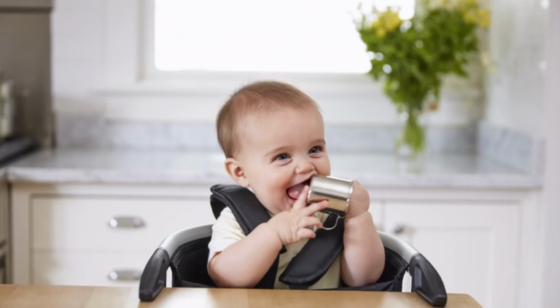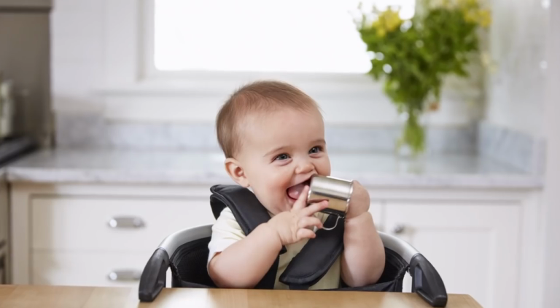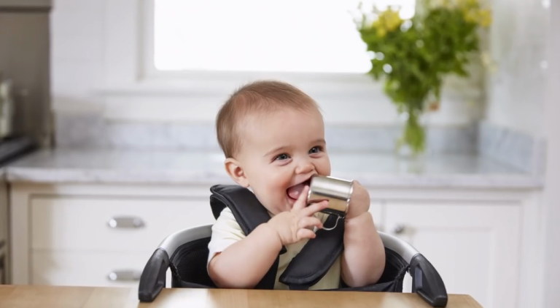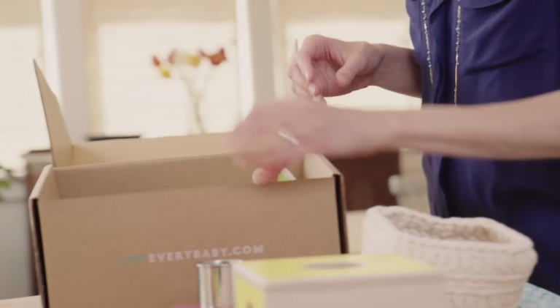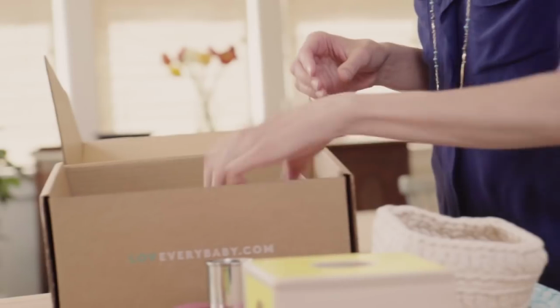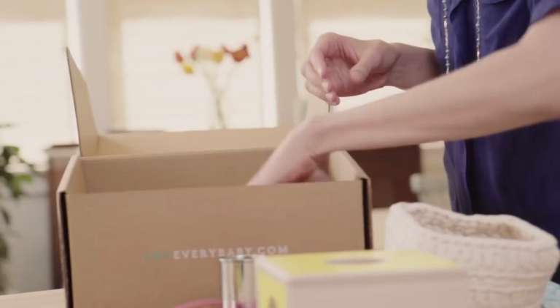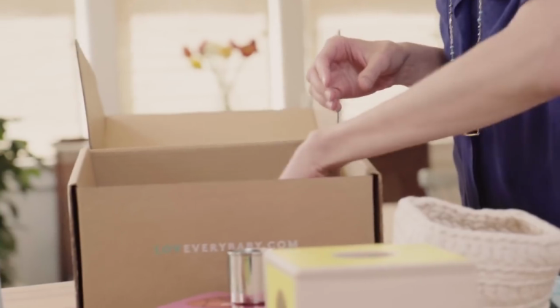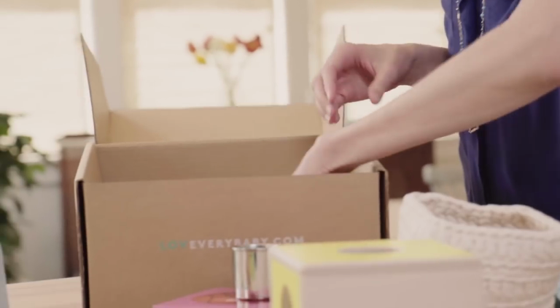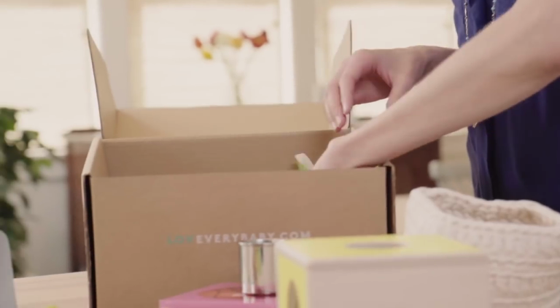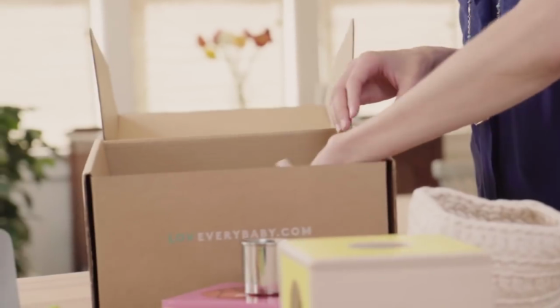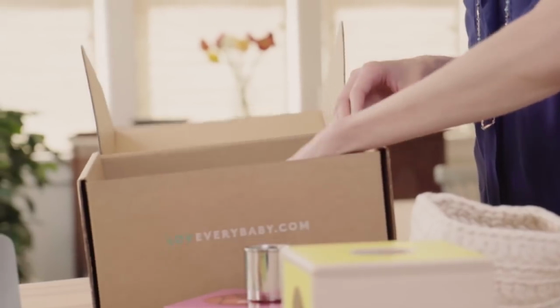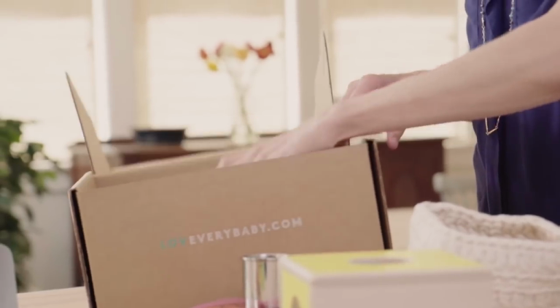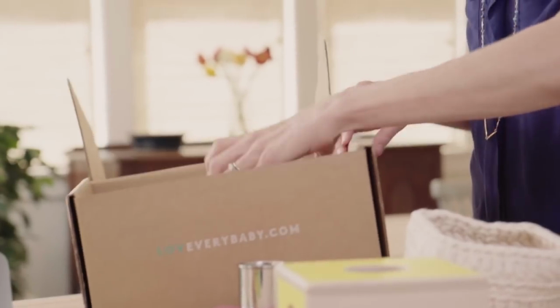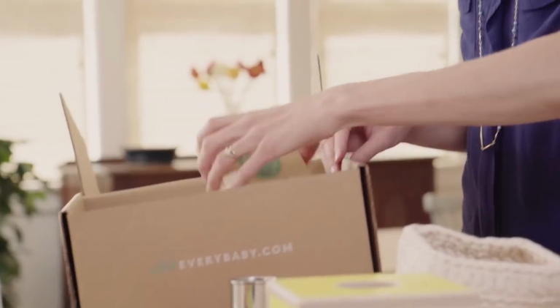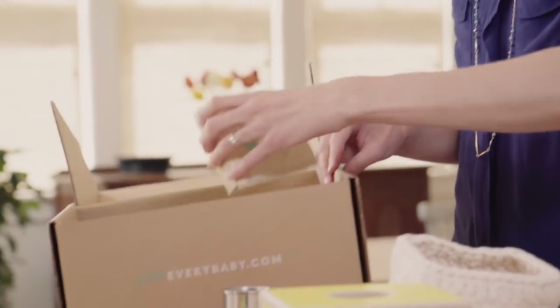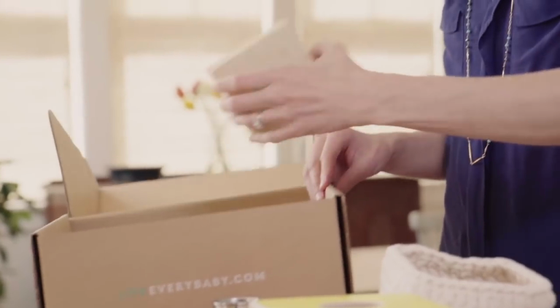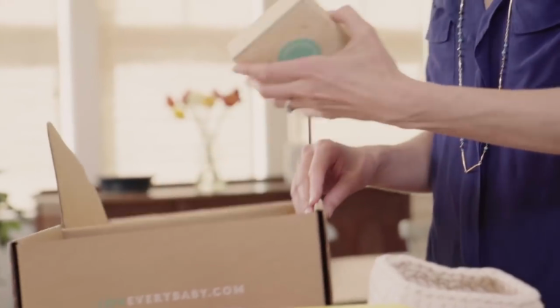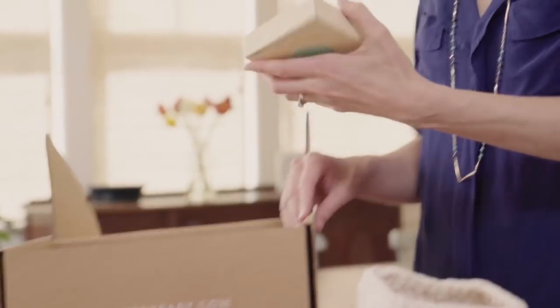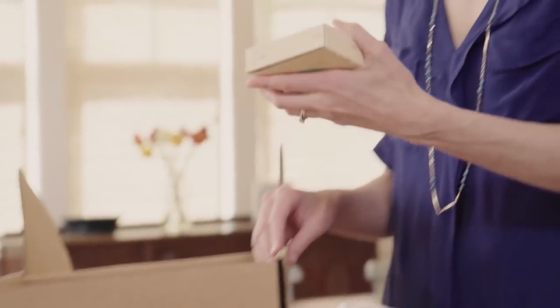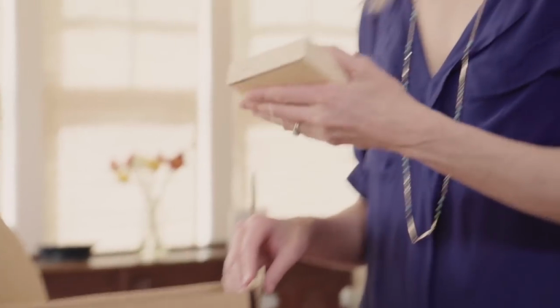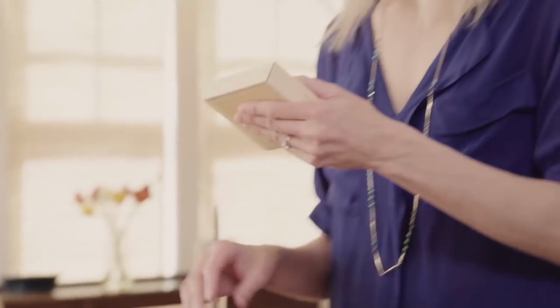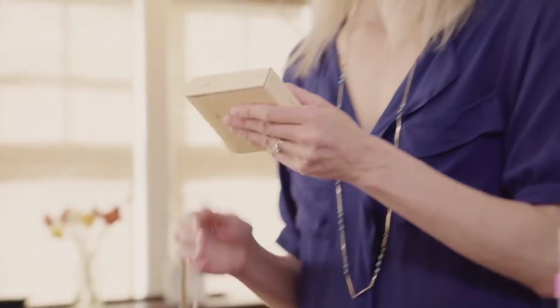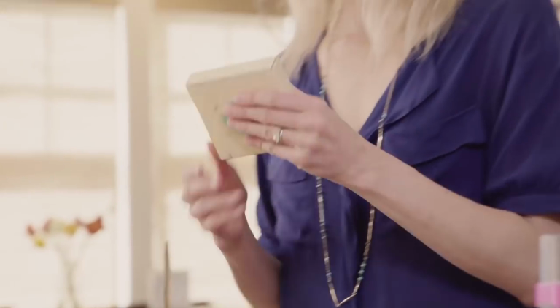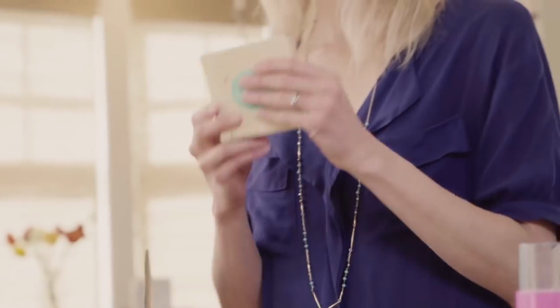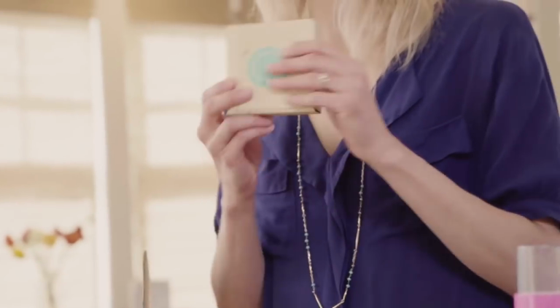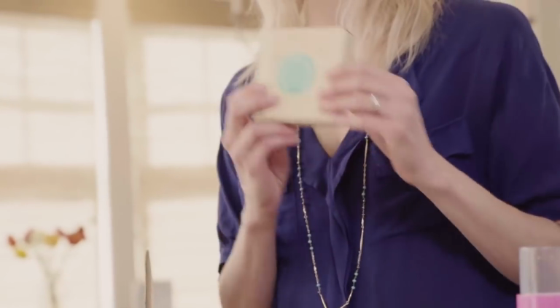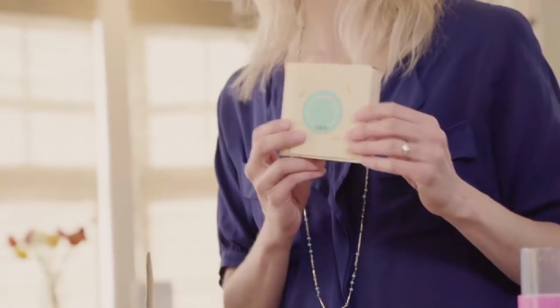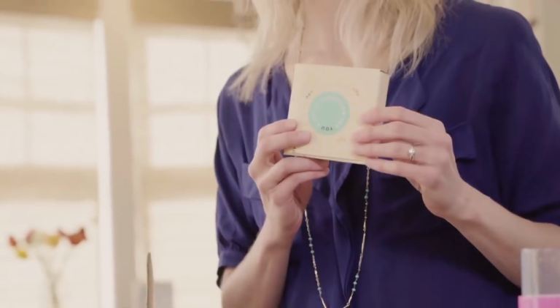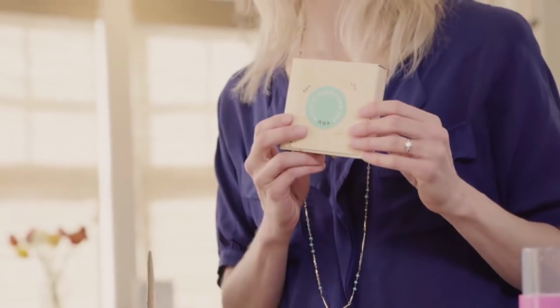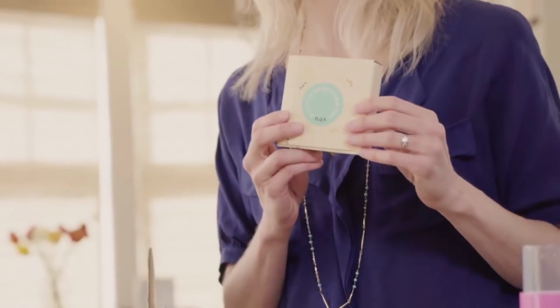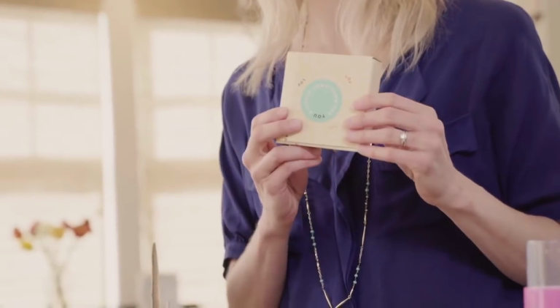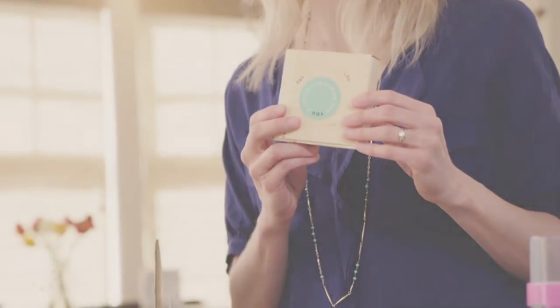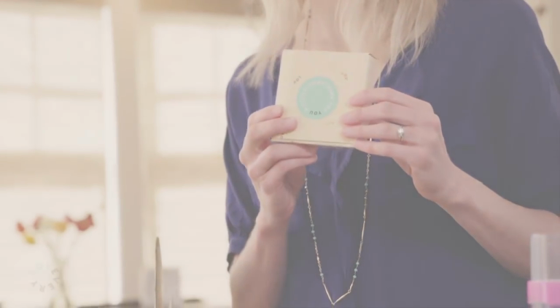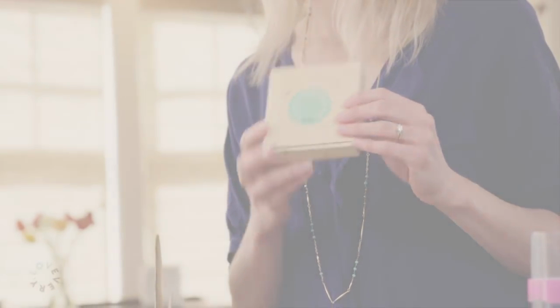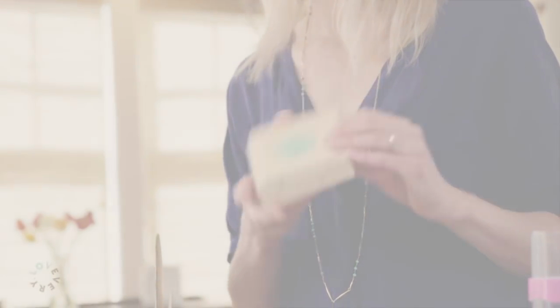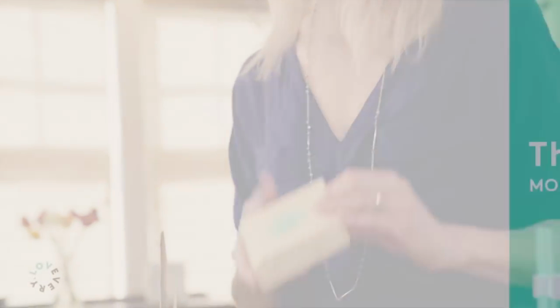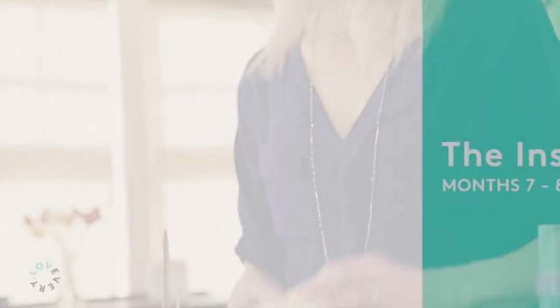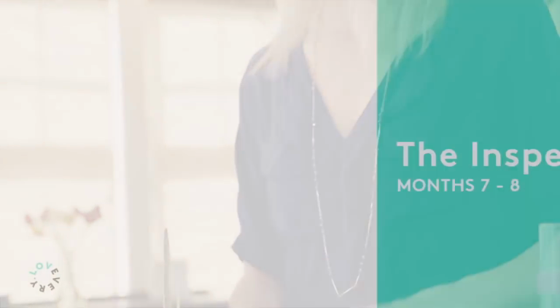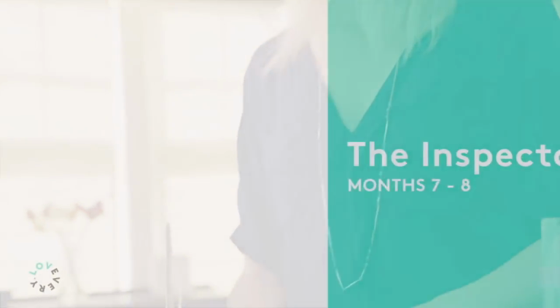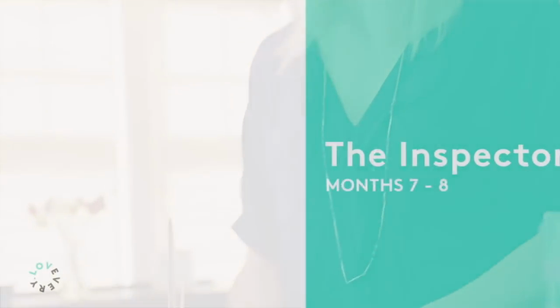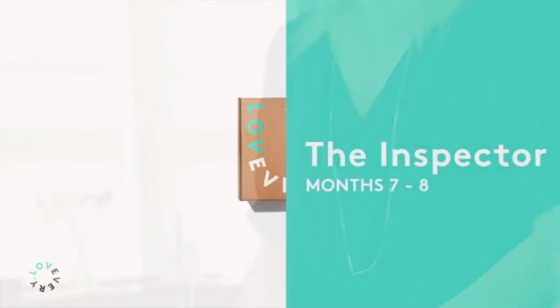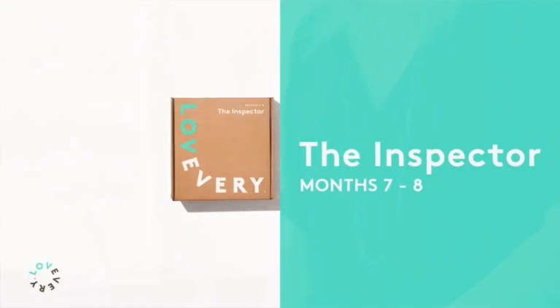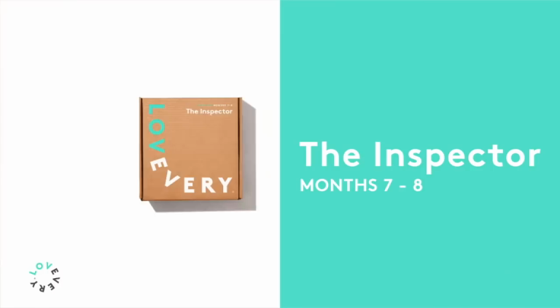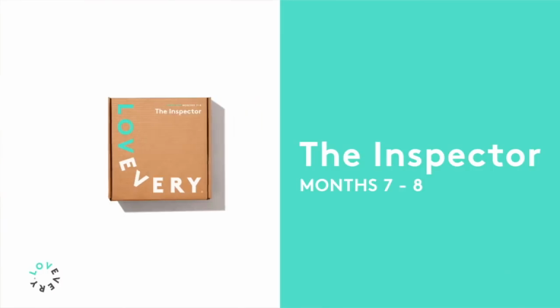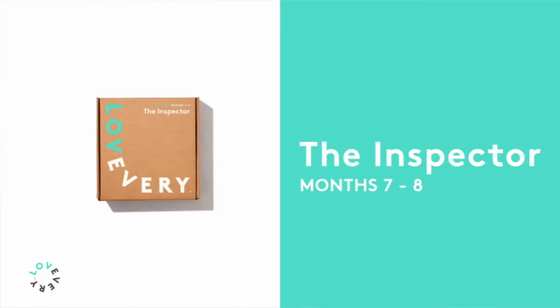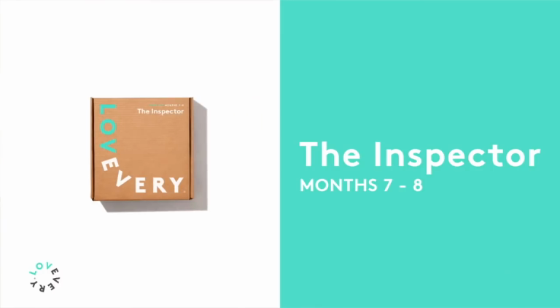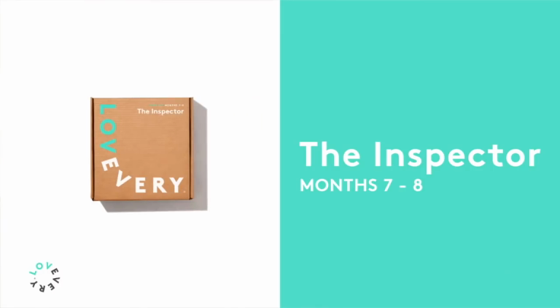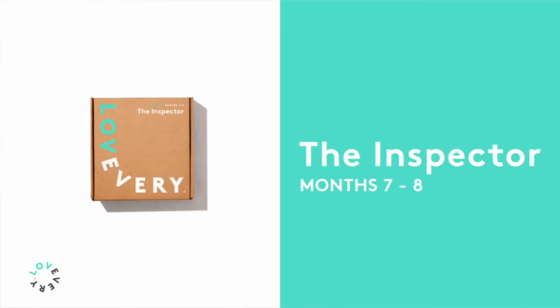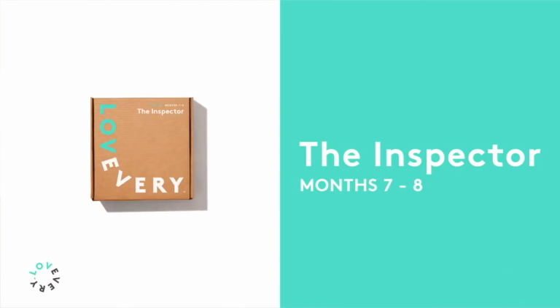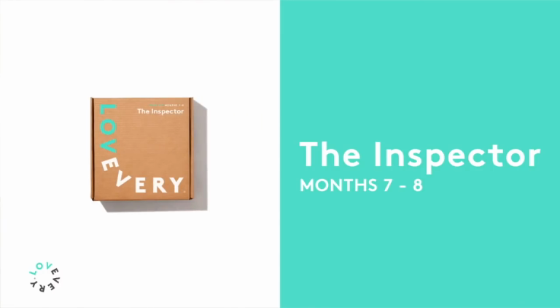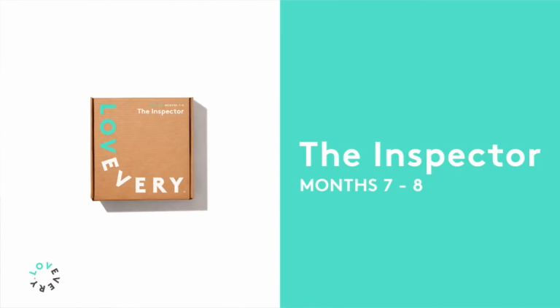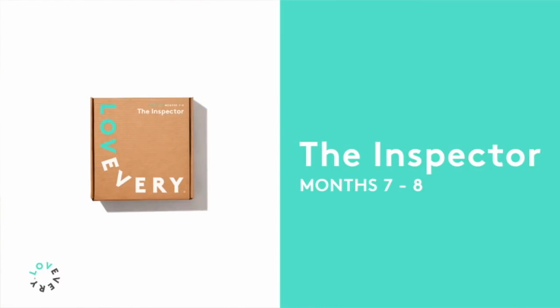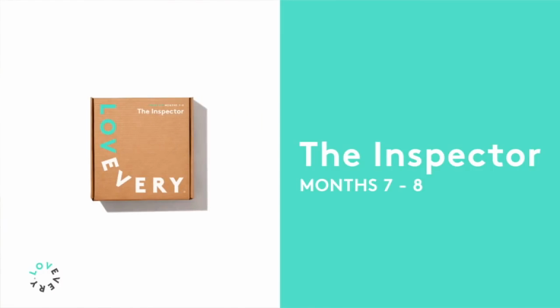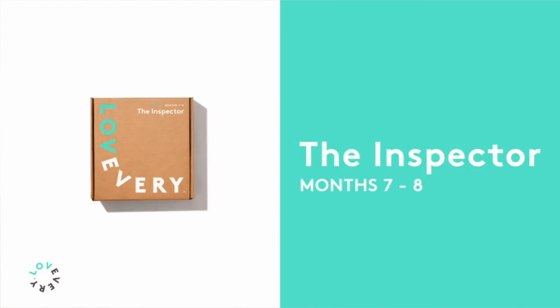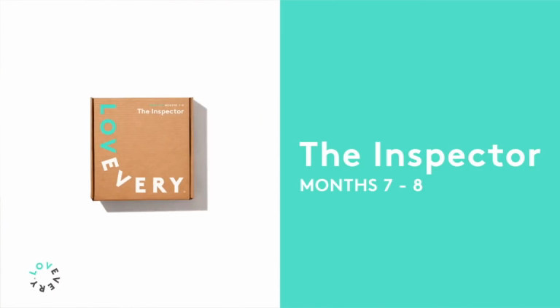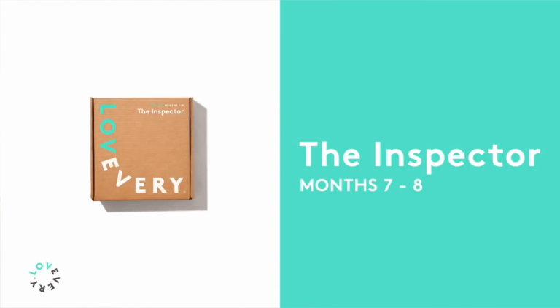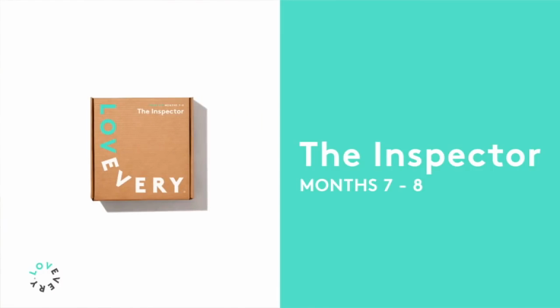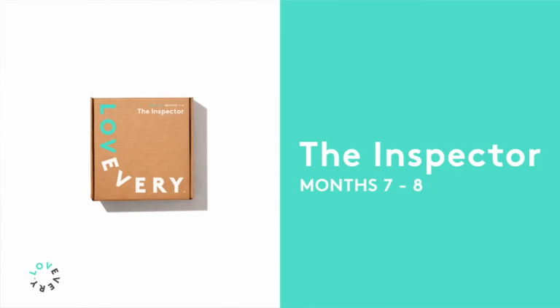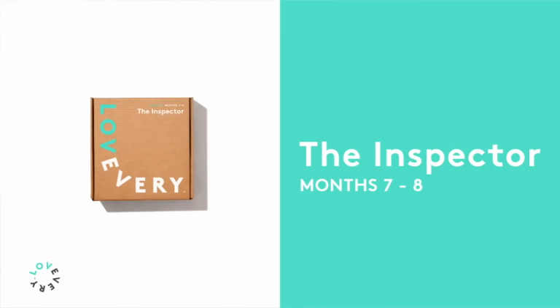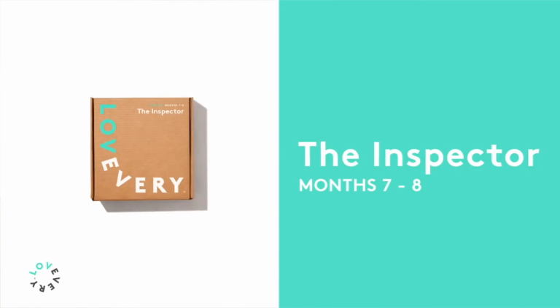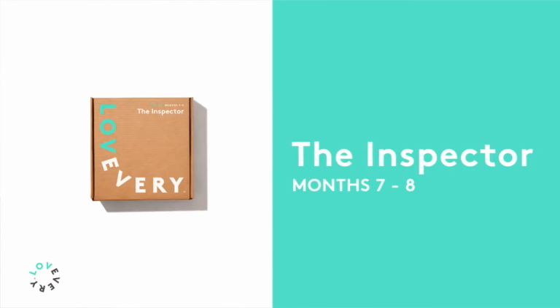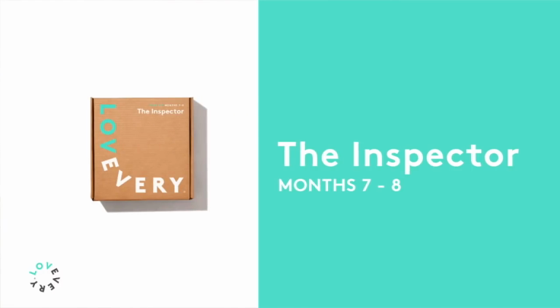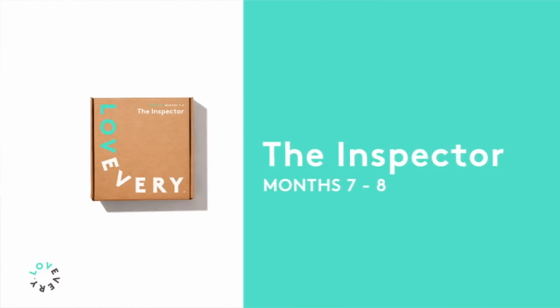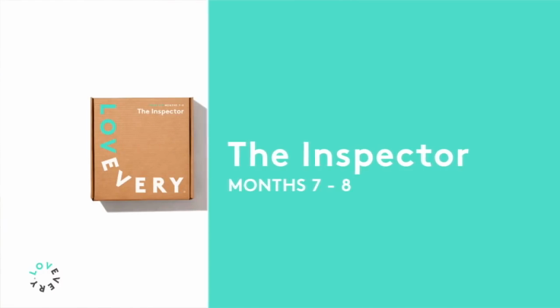There's always a gift for the parent included in every box. This is the Inspector play kit for months seven and eight.